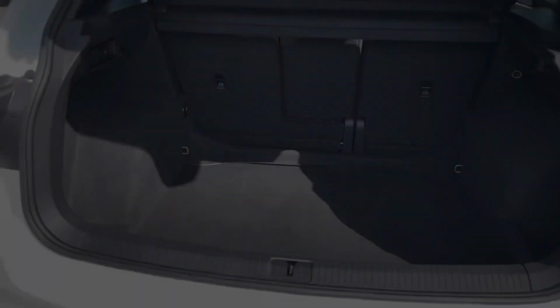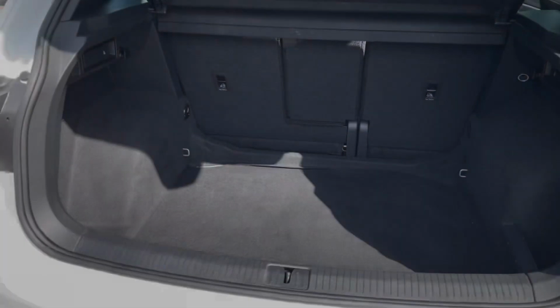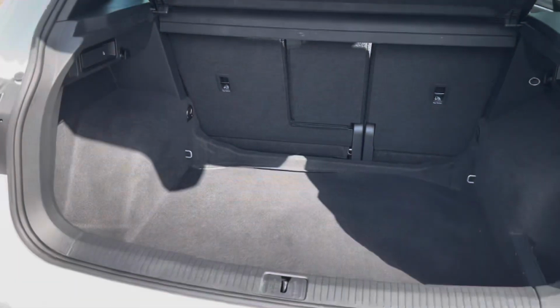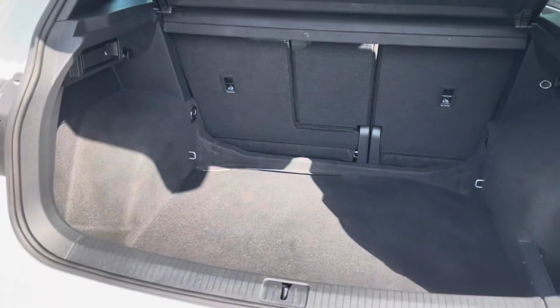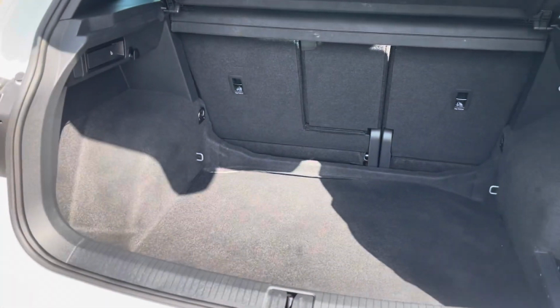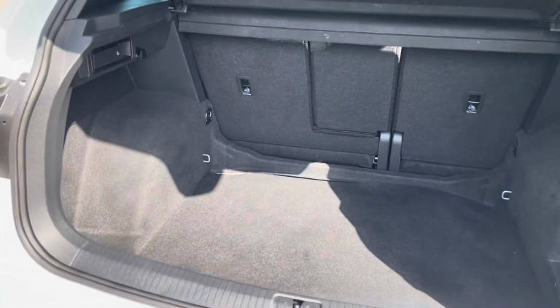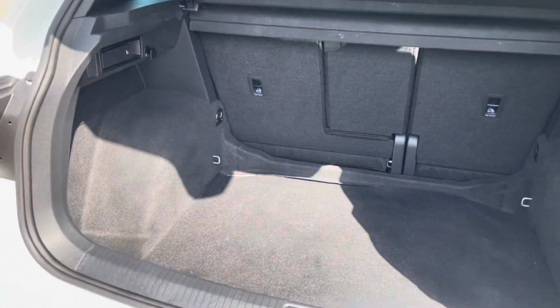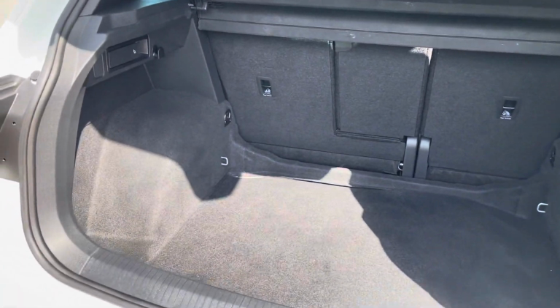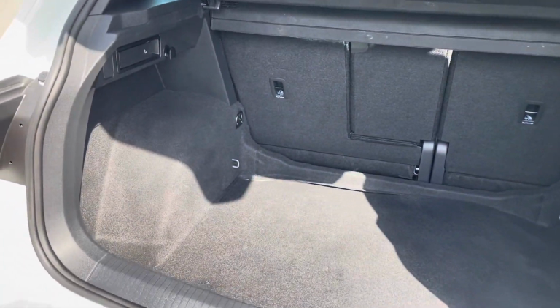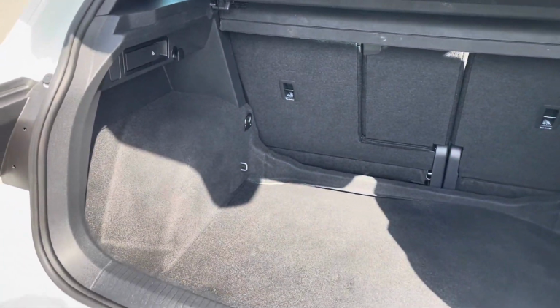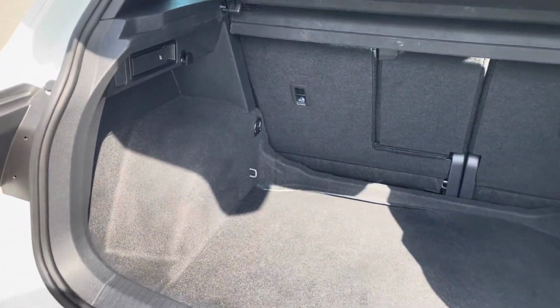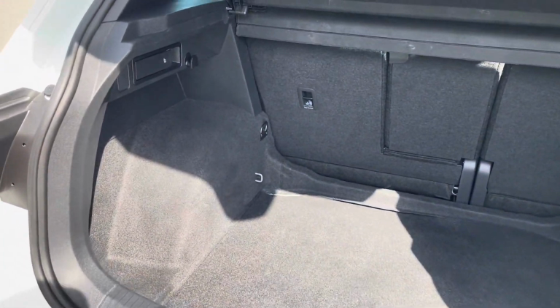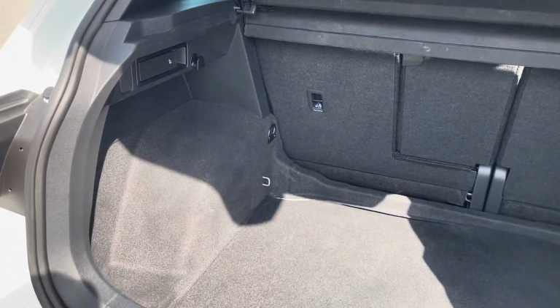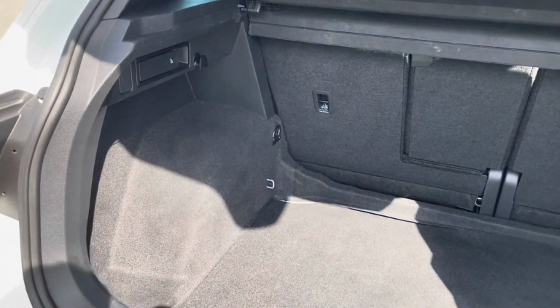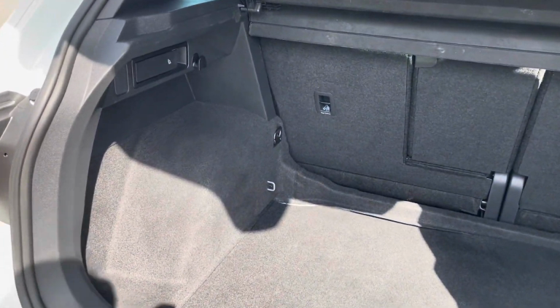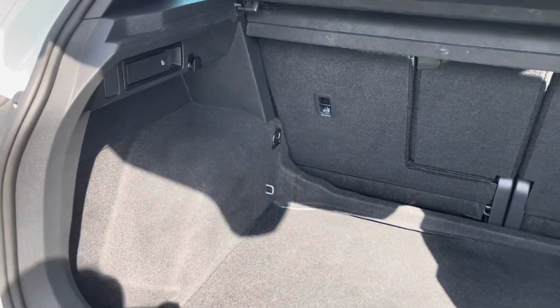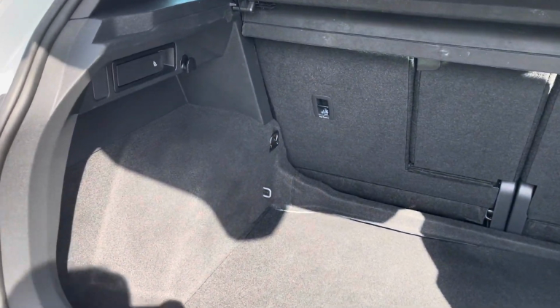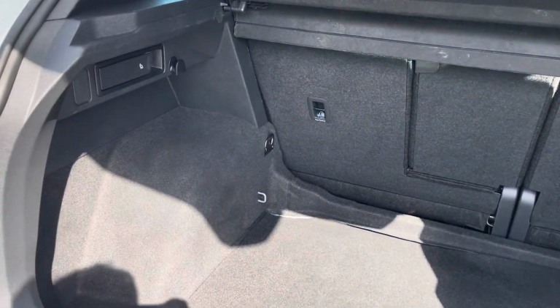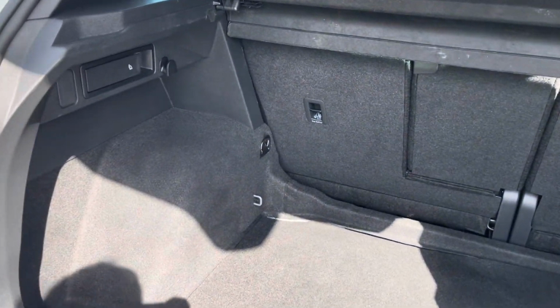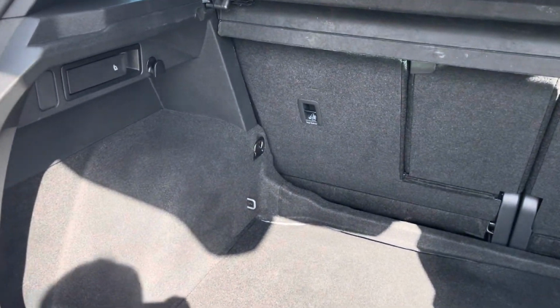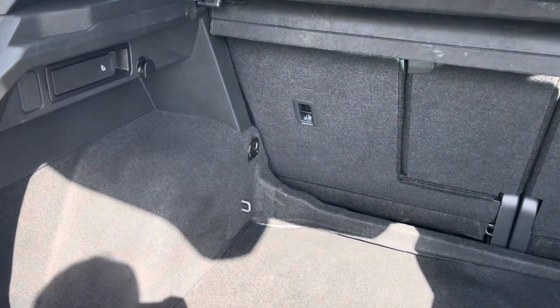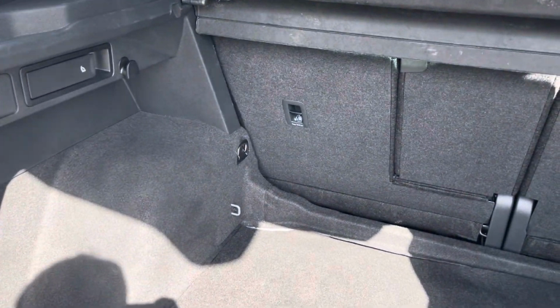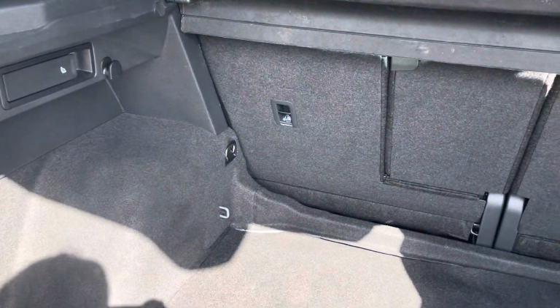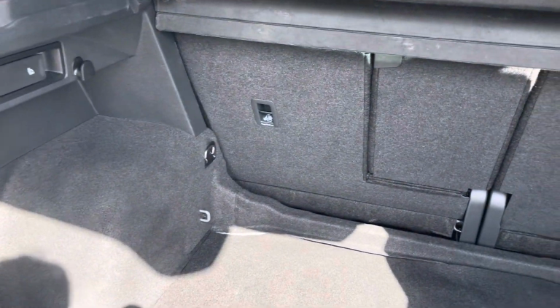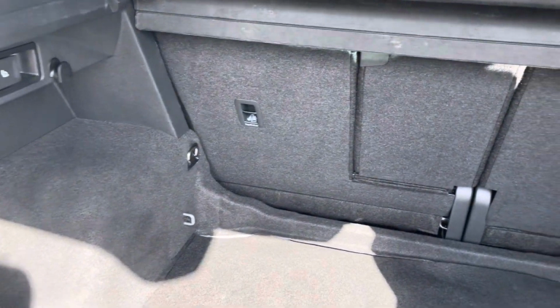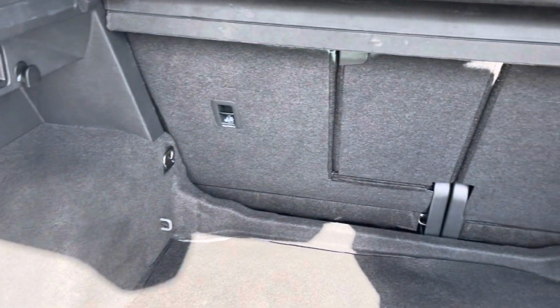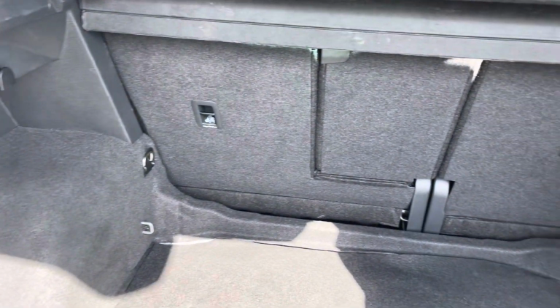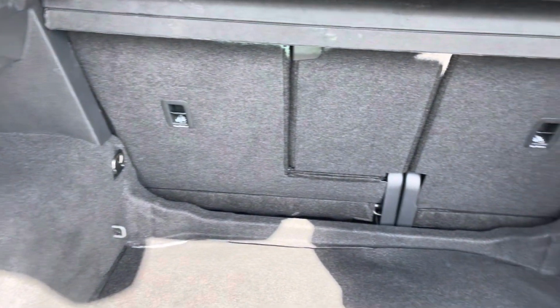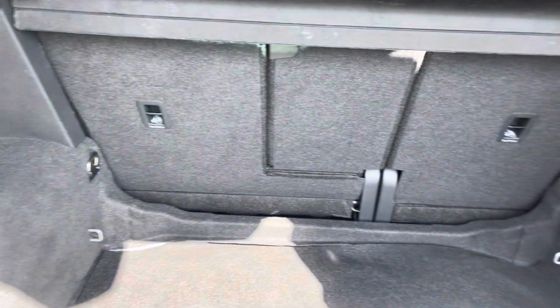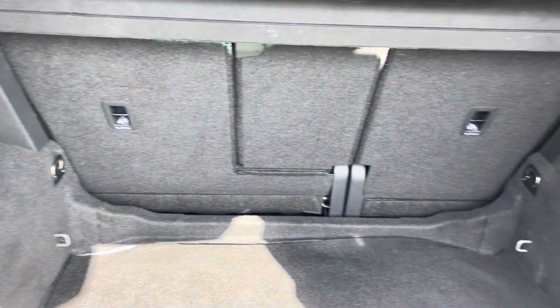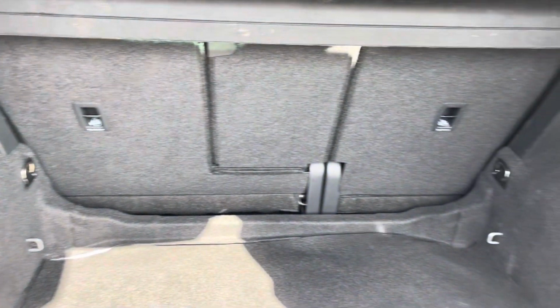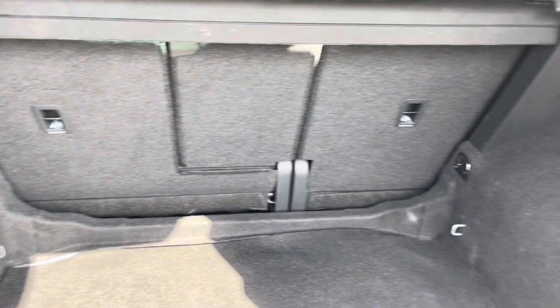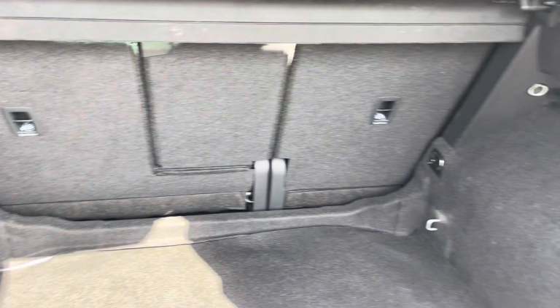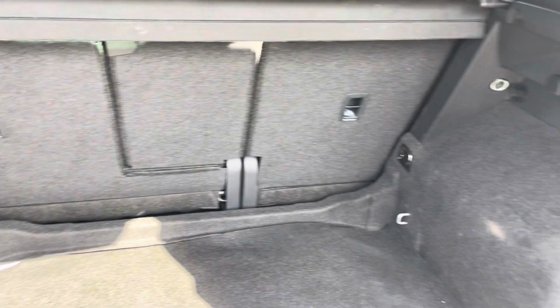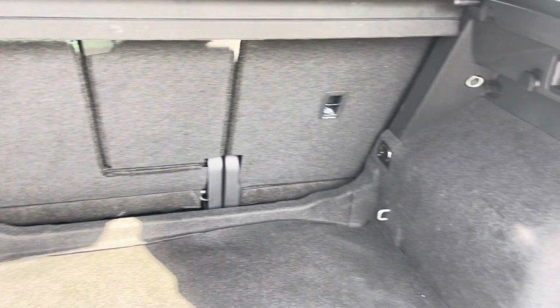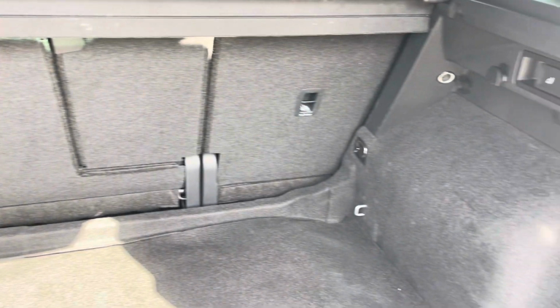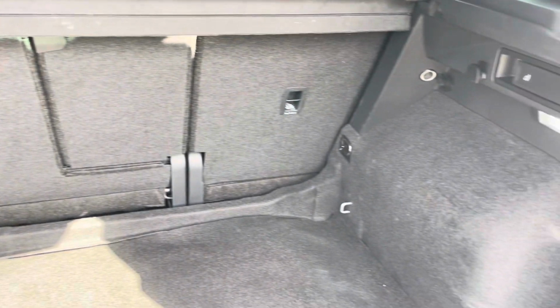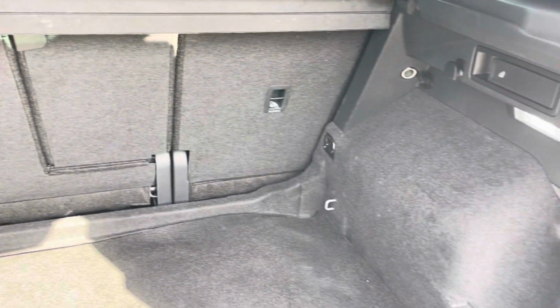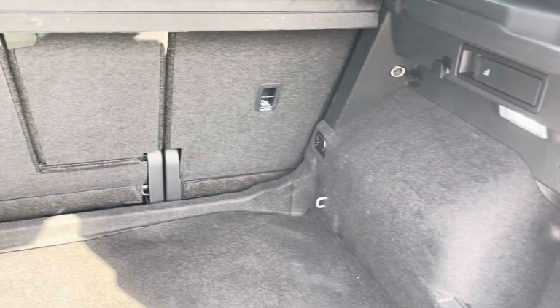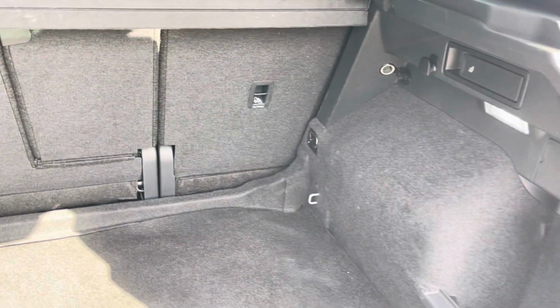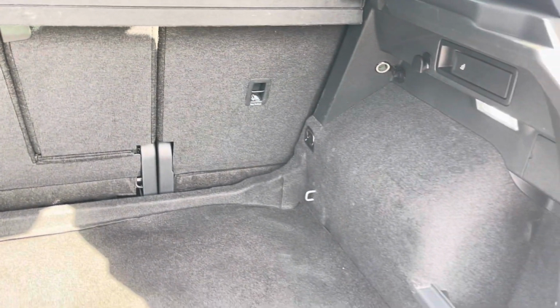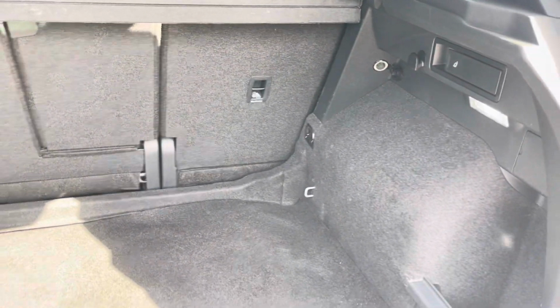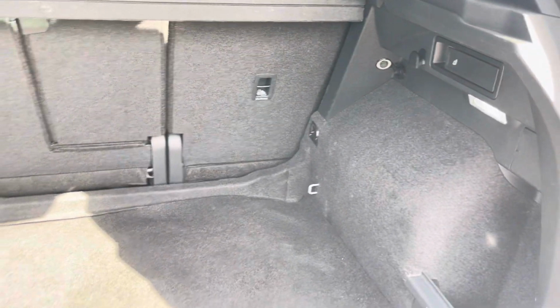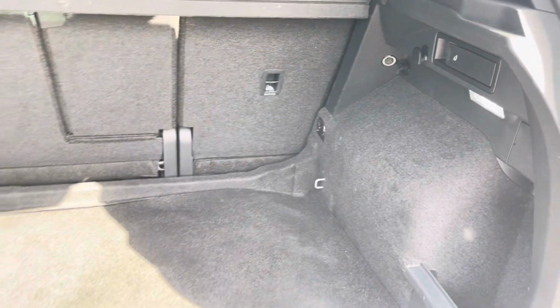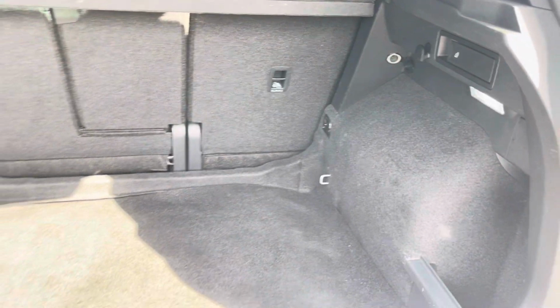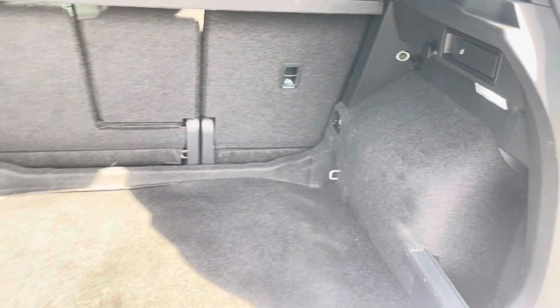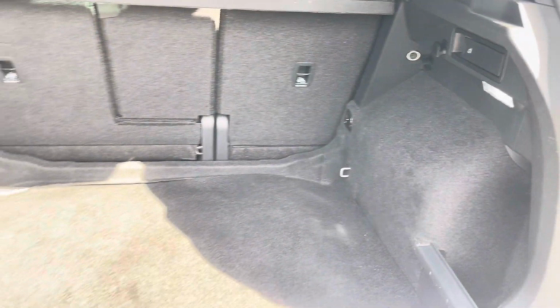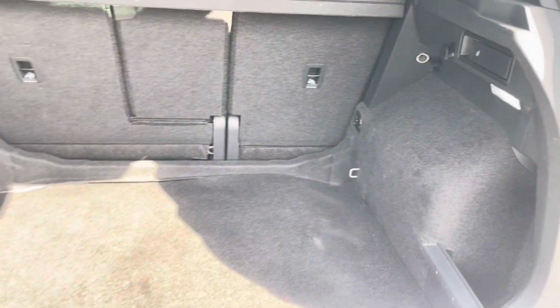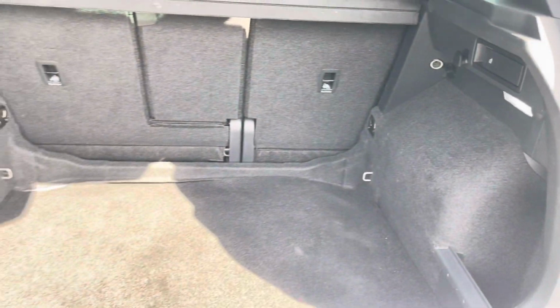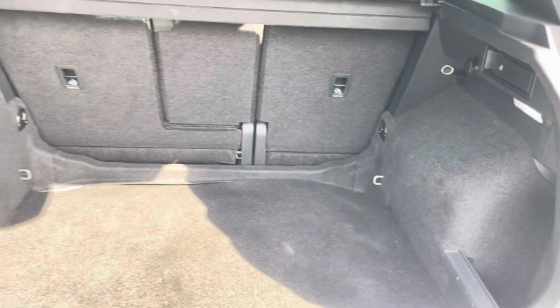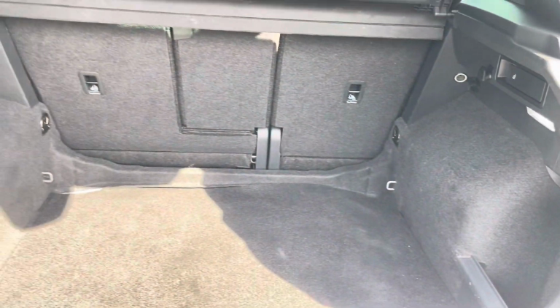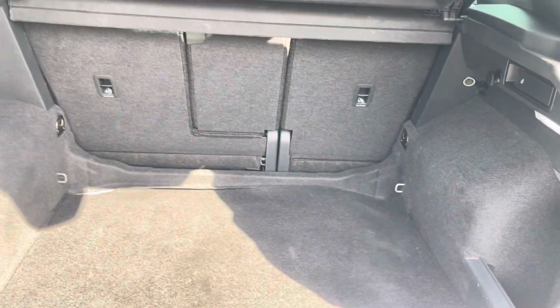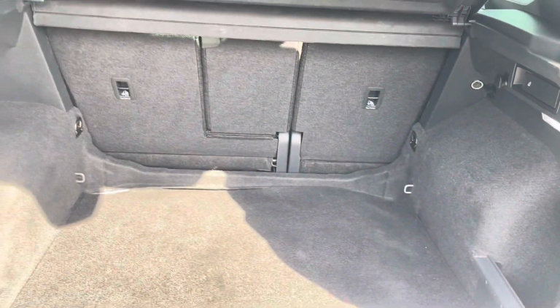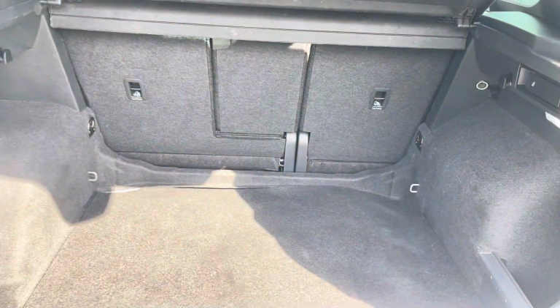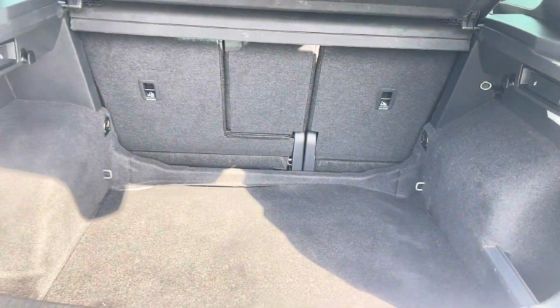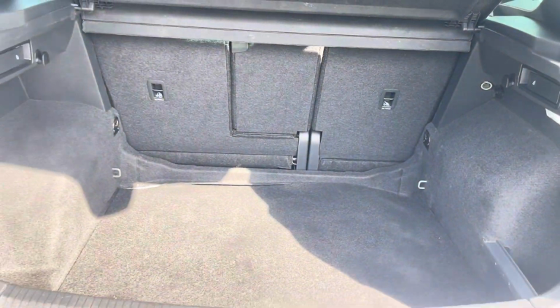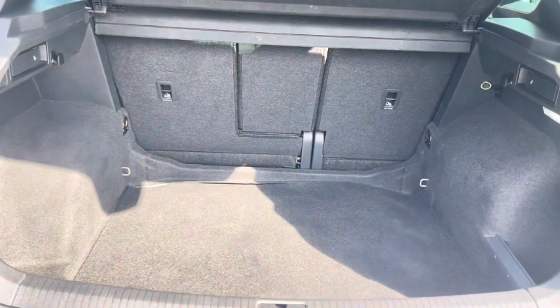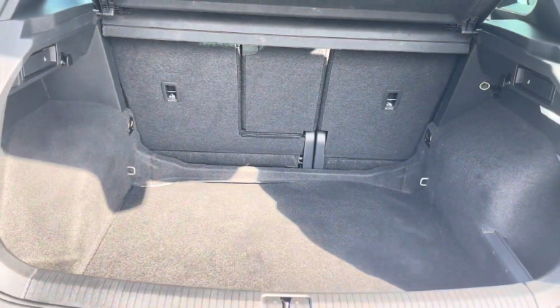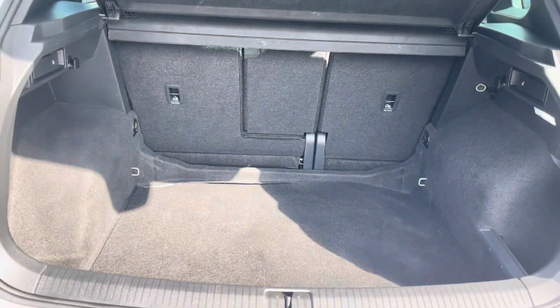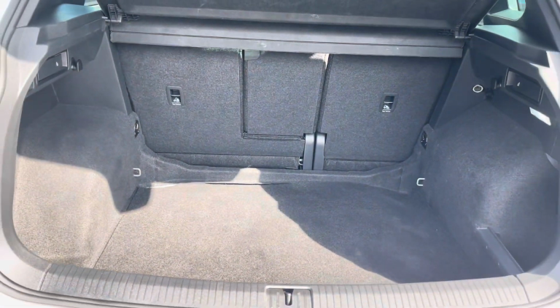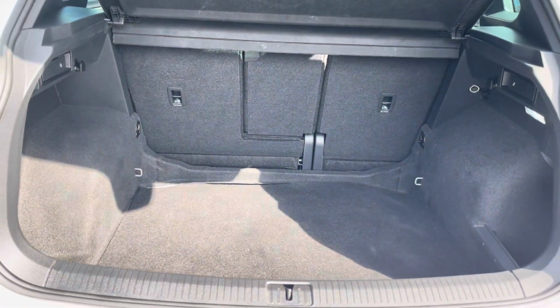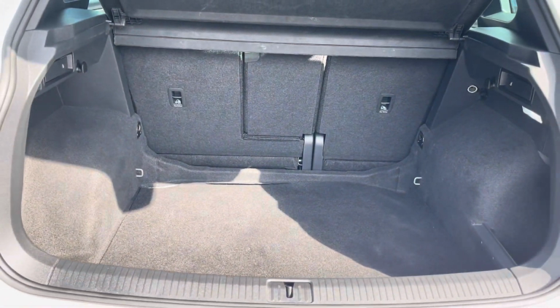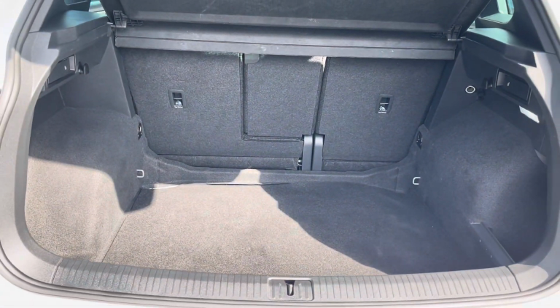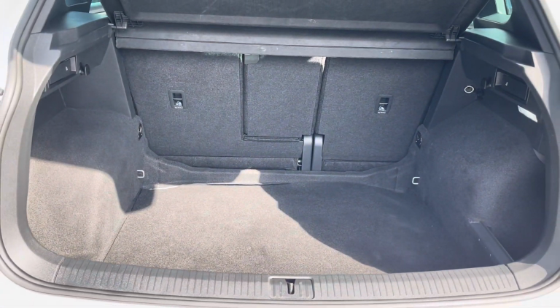Coming into the boot, you can see the Tiguan offers deep and generous space for various items, folding rear seats, shopping bag hooks and a privacy screen.